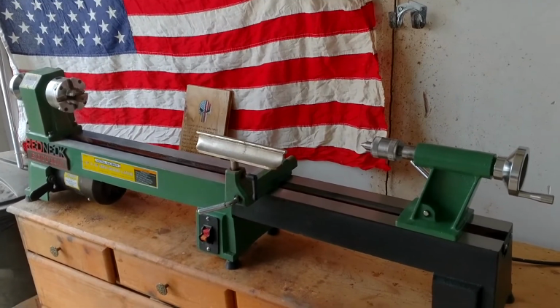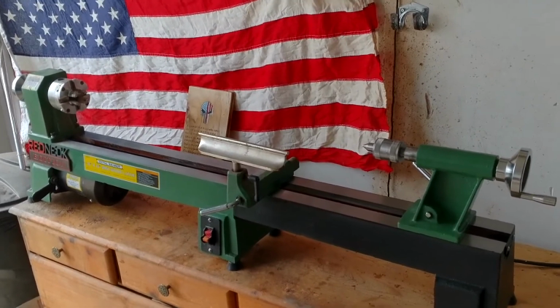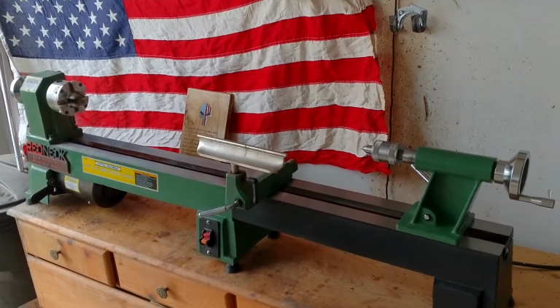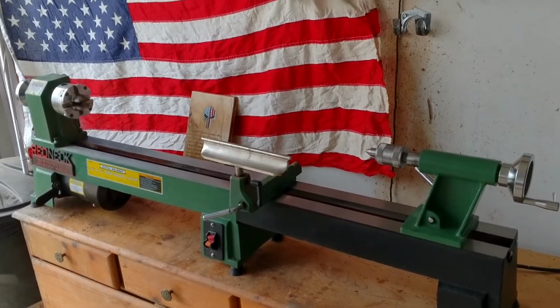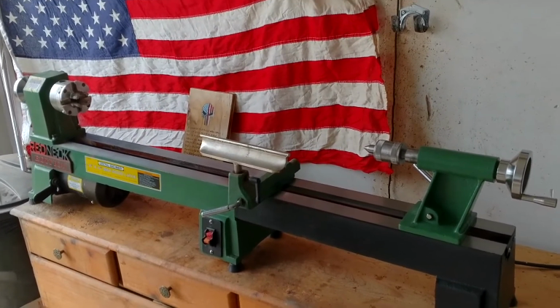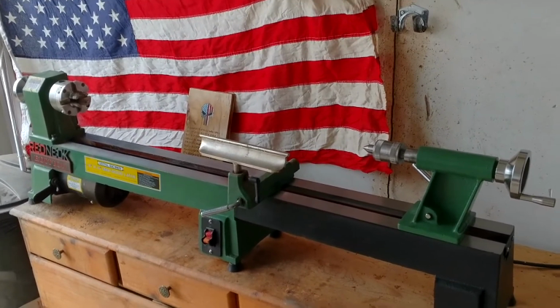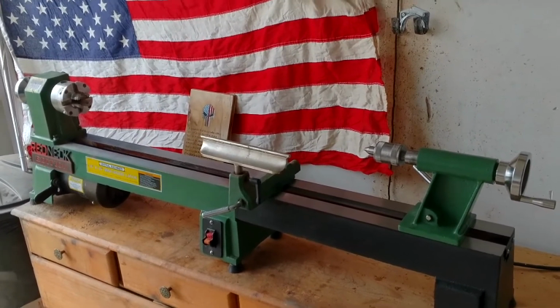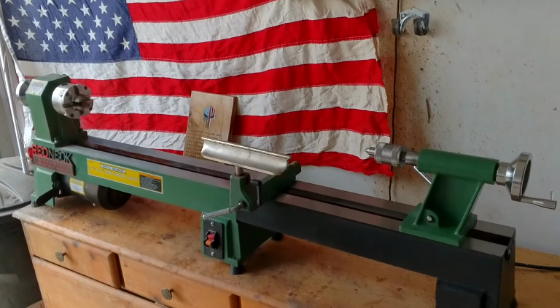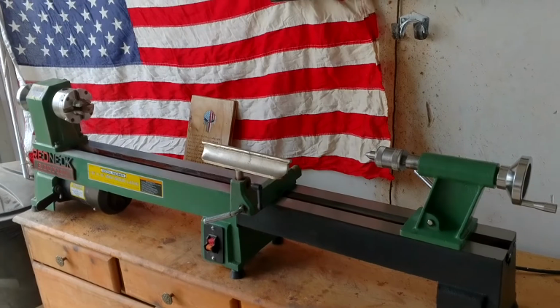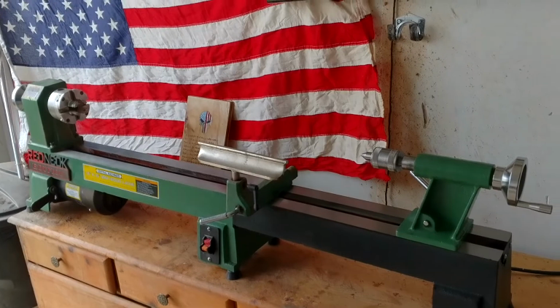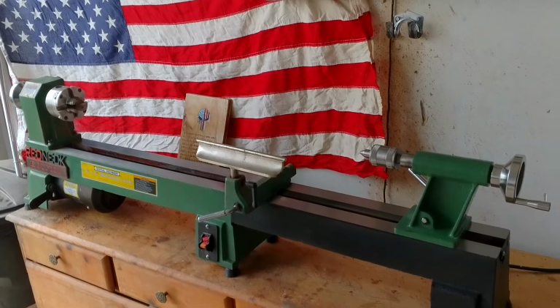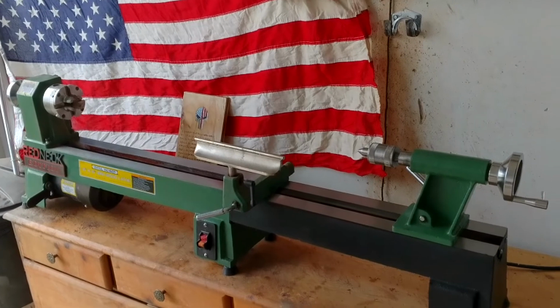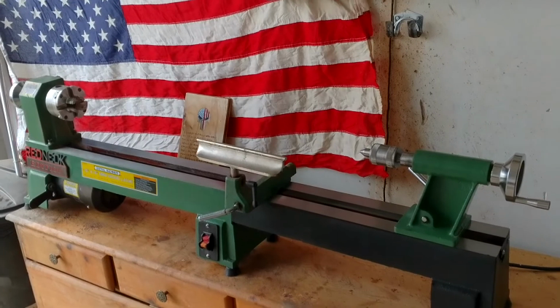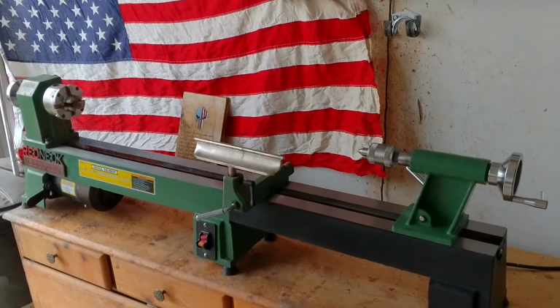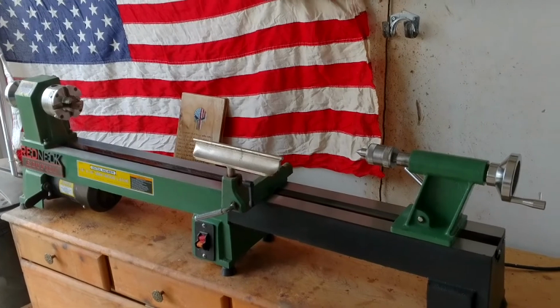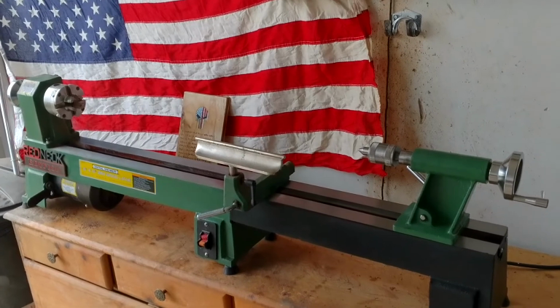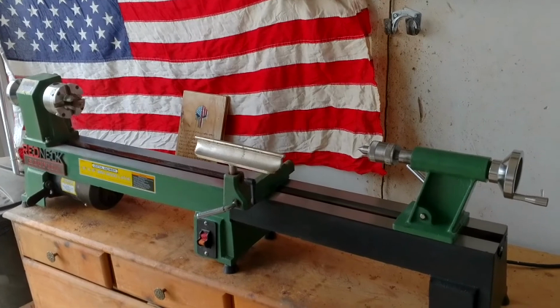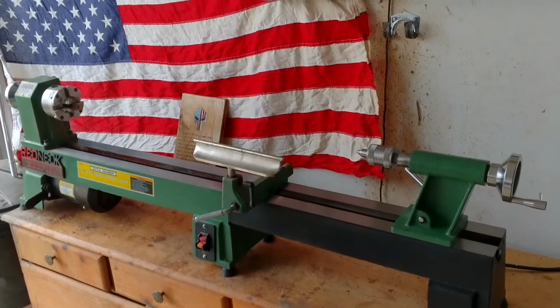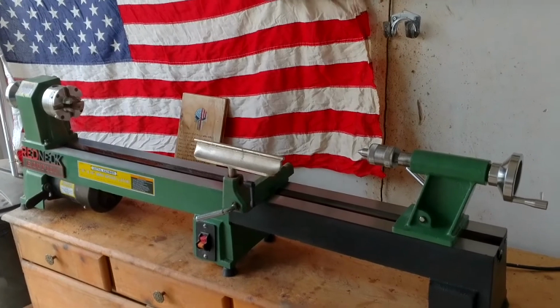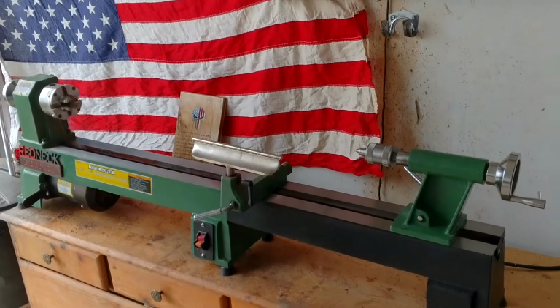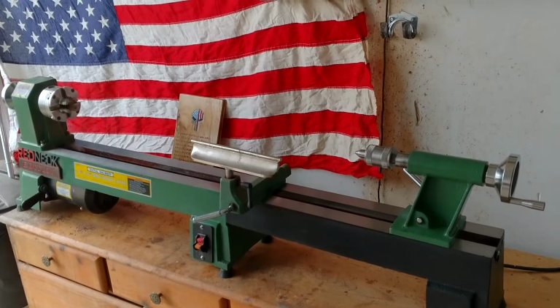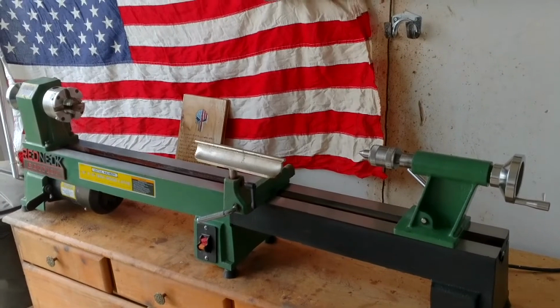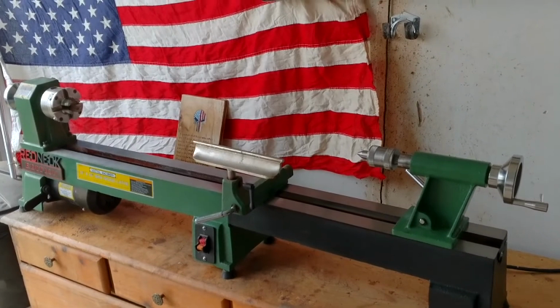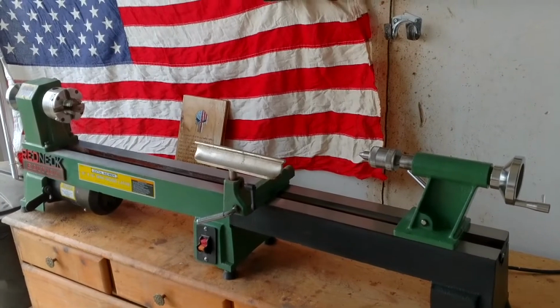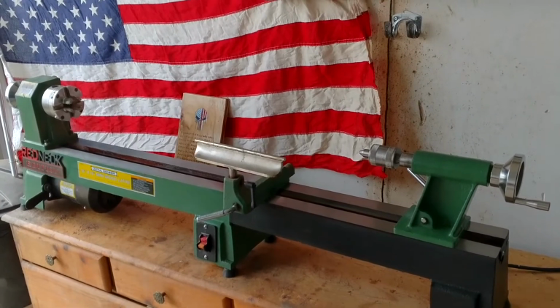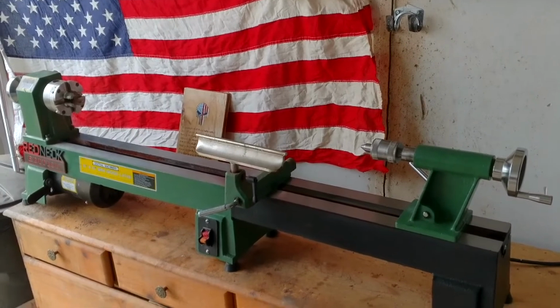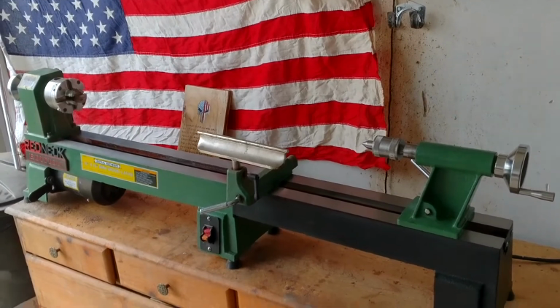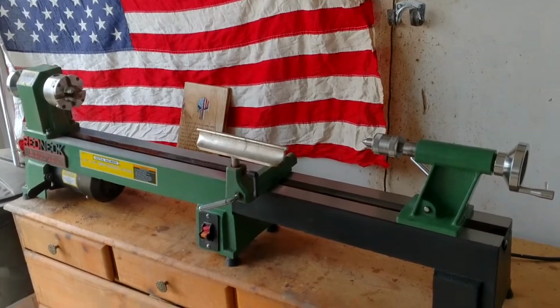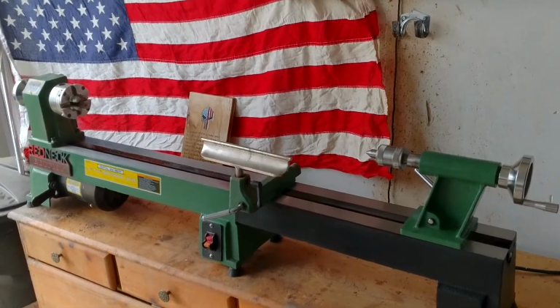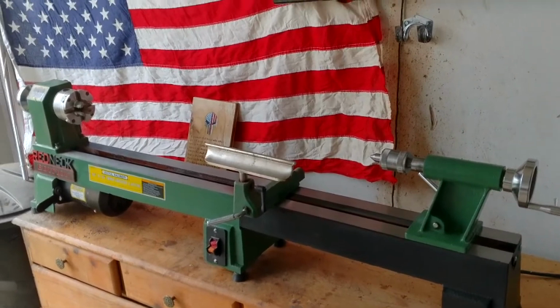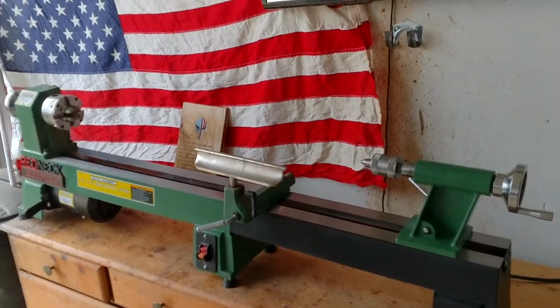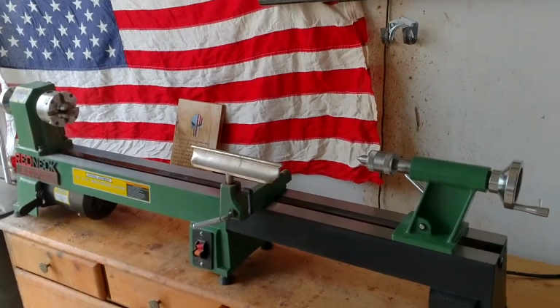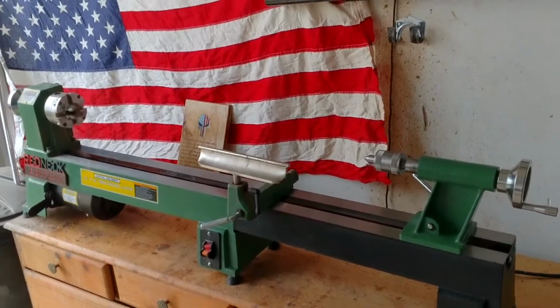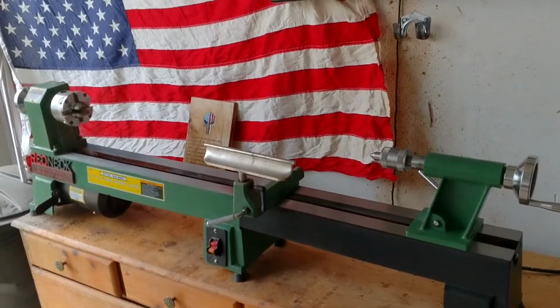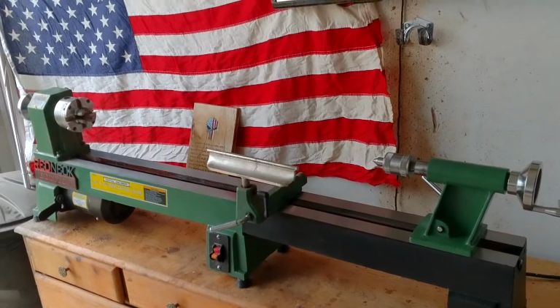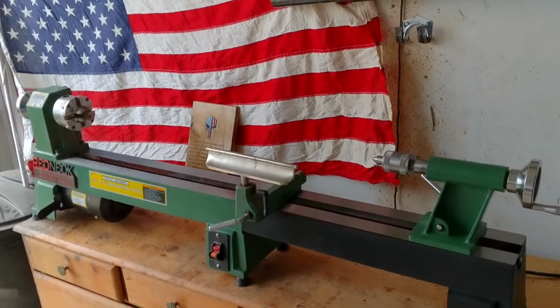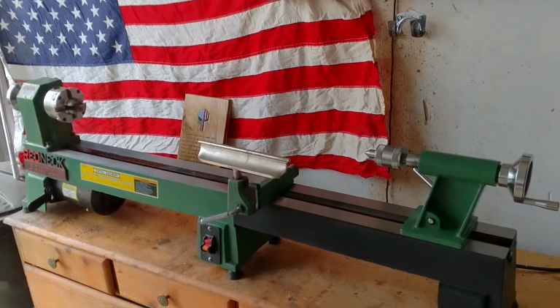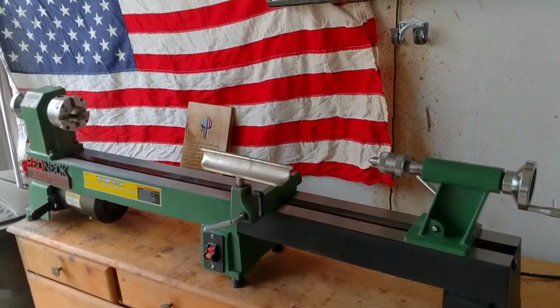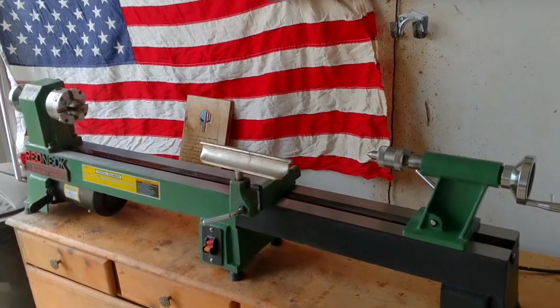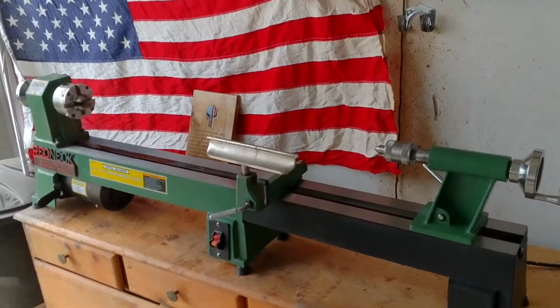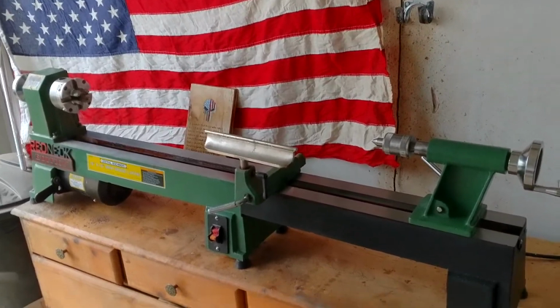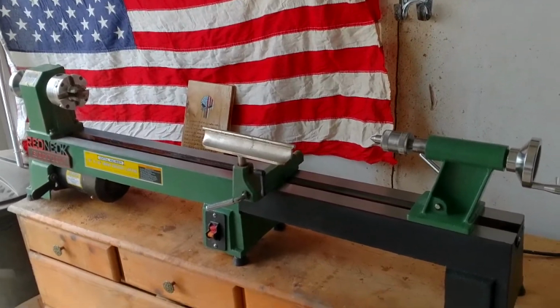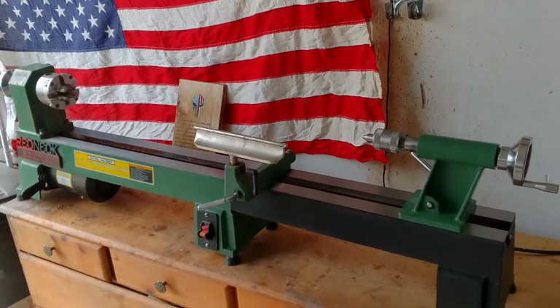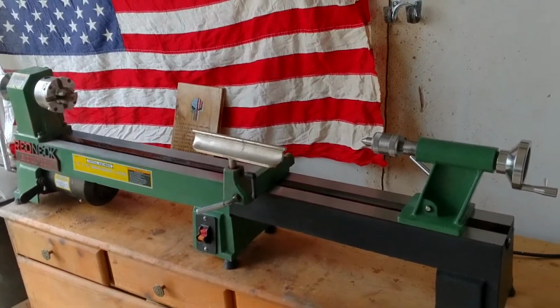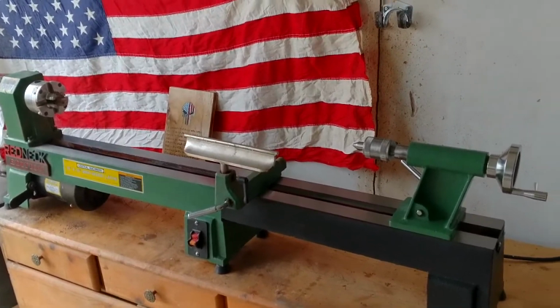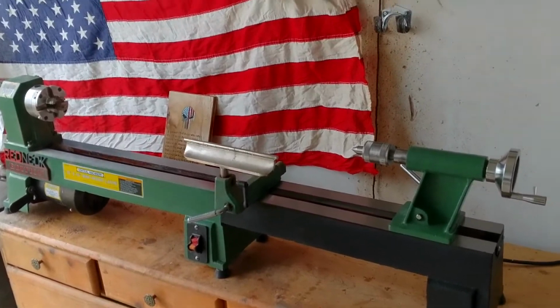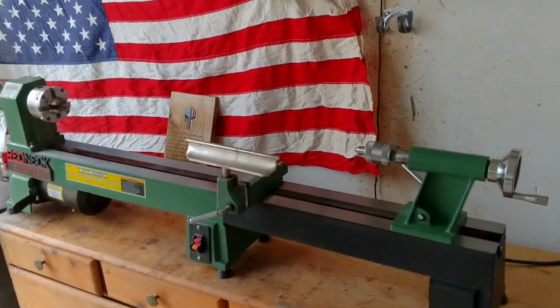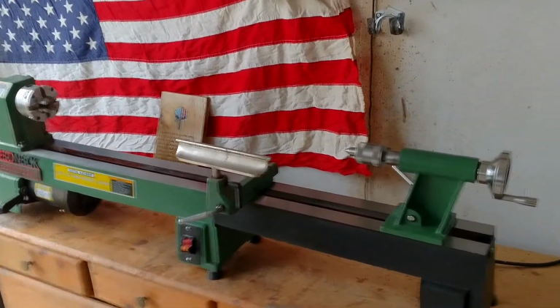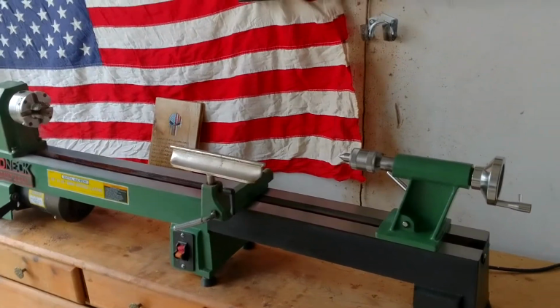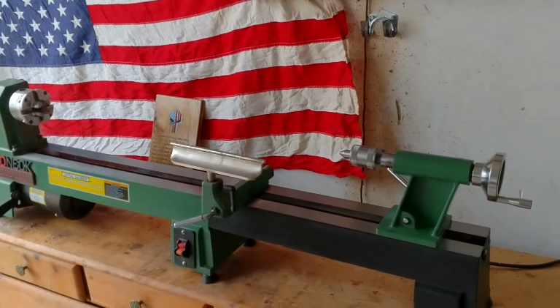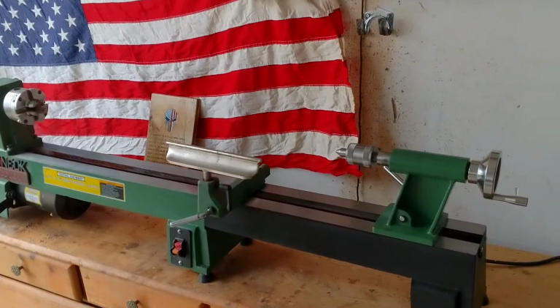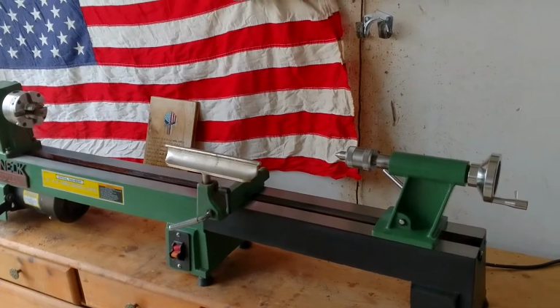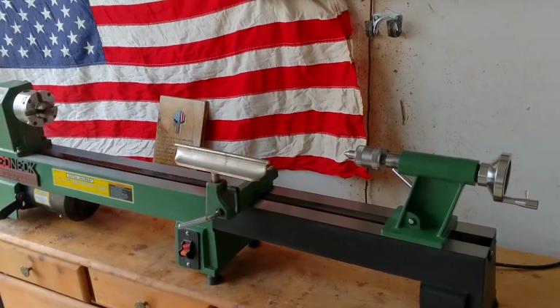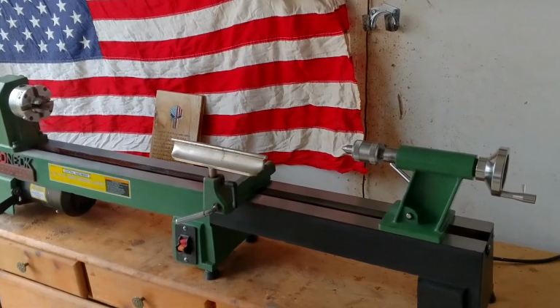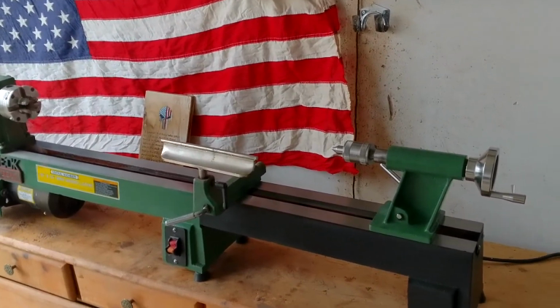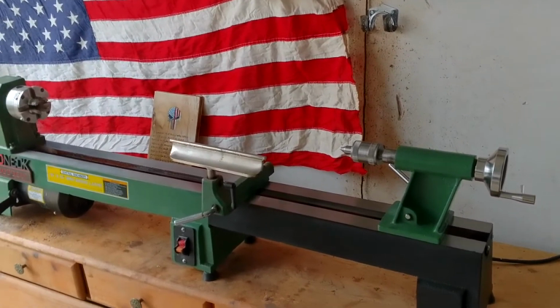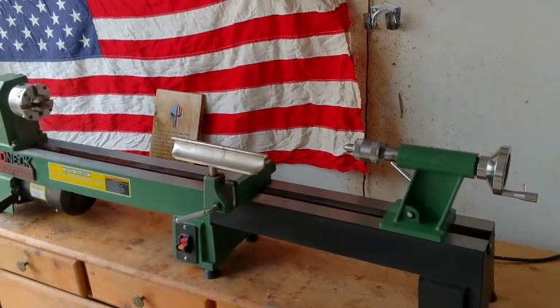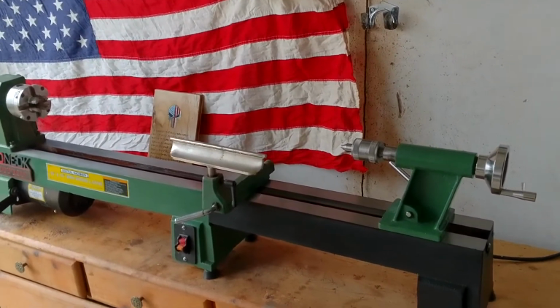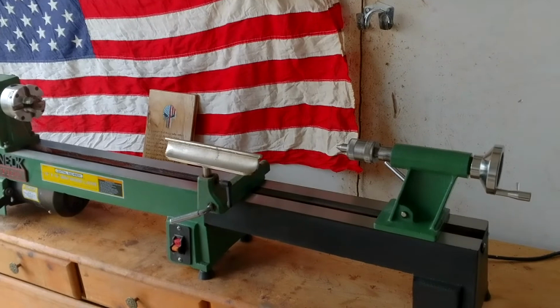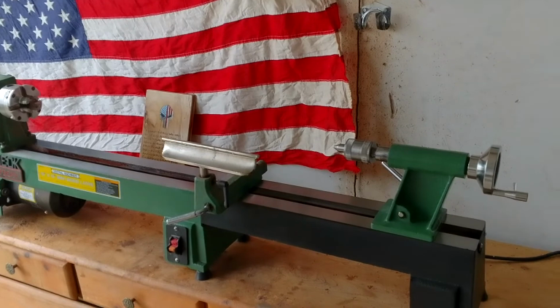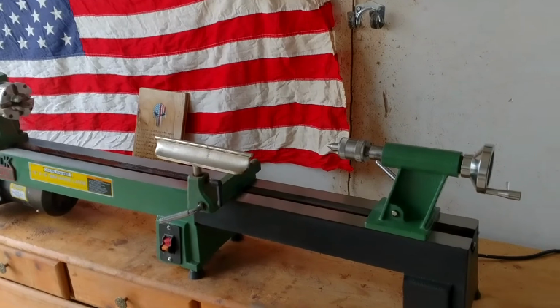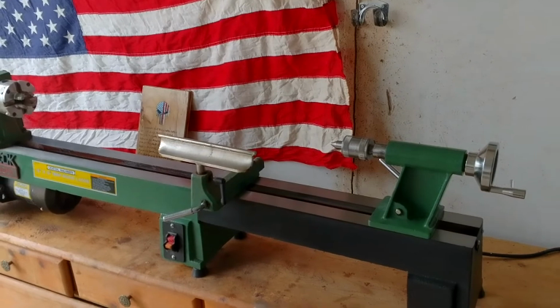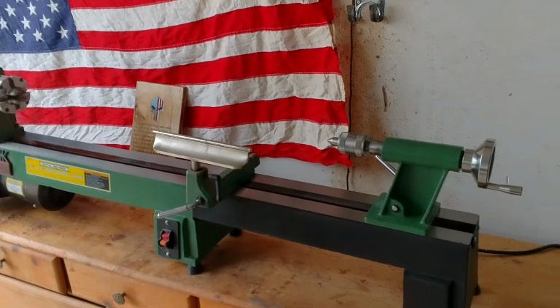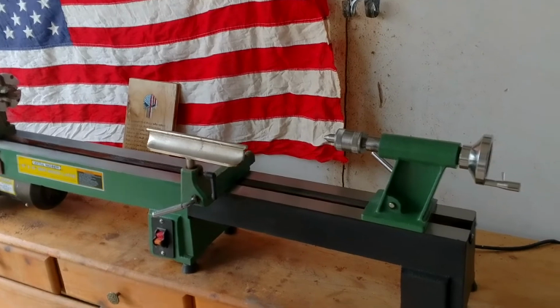The lathe bed extension came from Rockler for 49 bucks, plus shipping and tax was like 54.